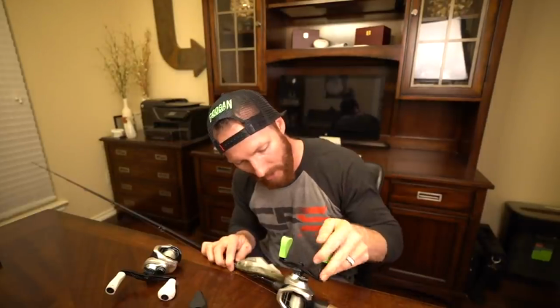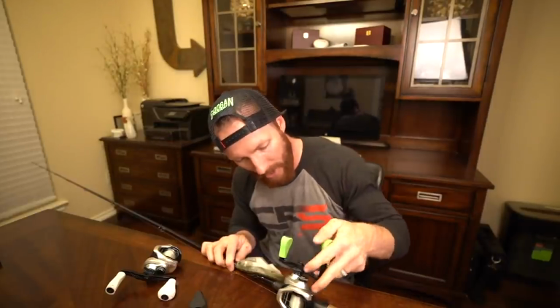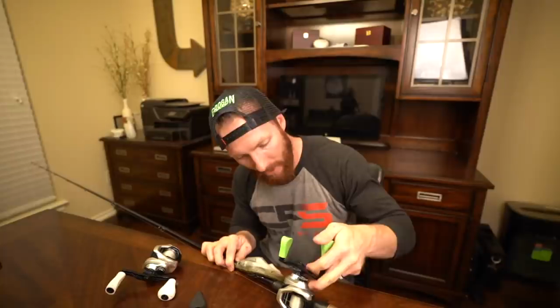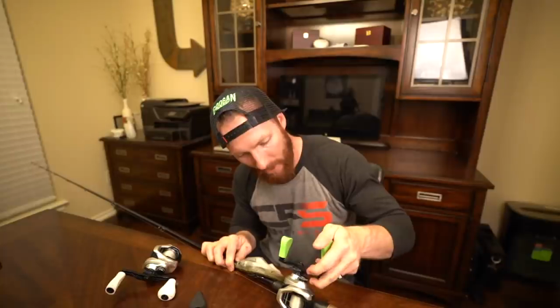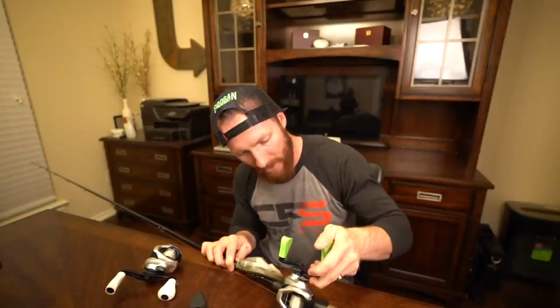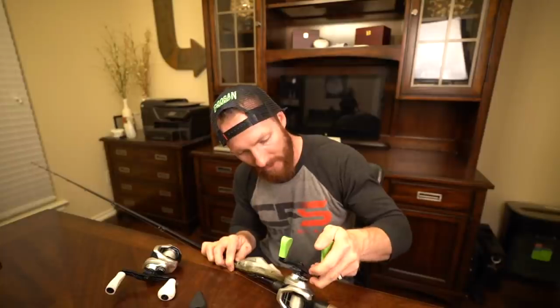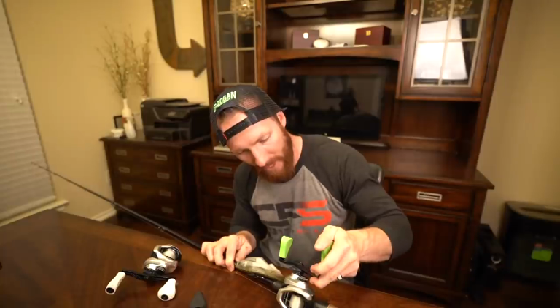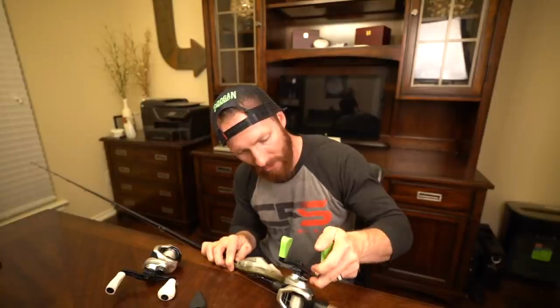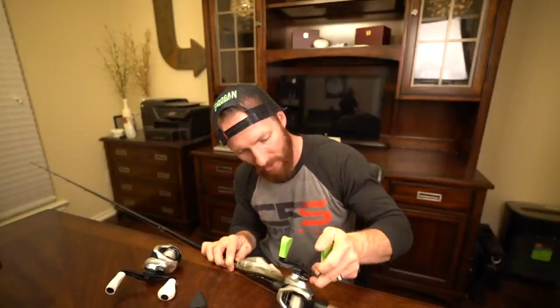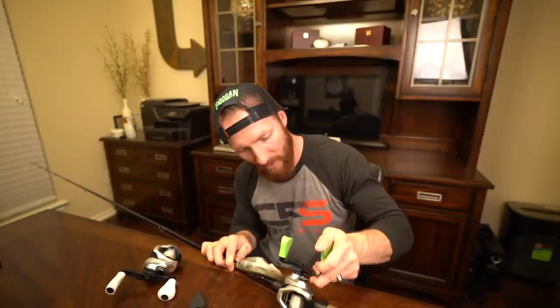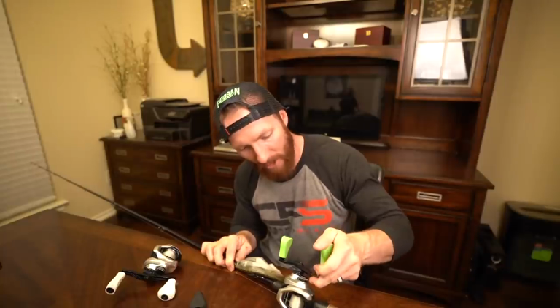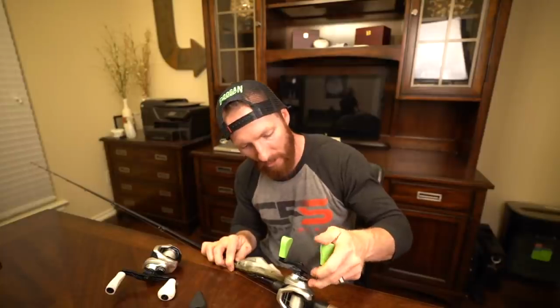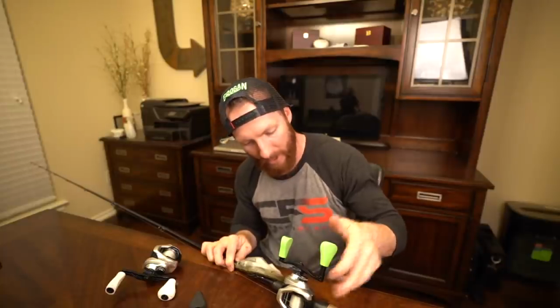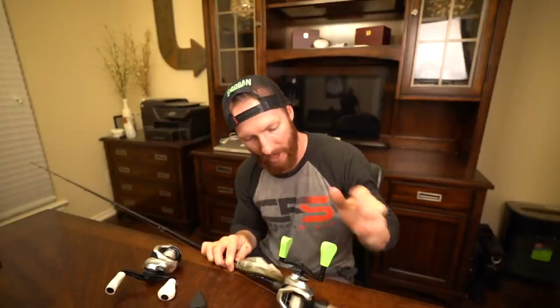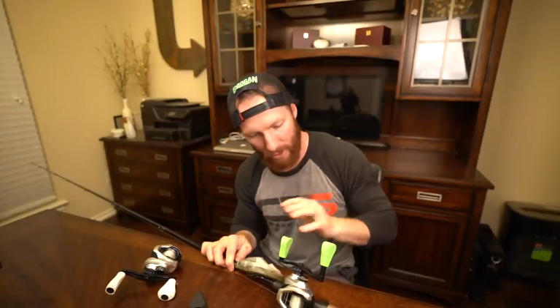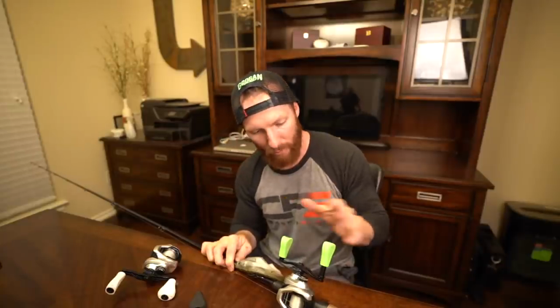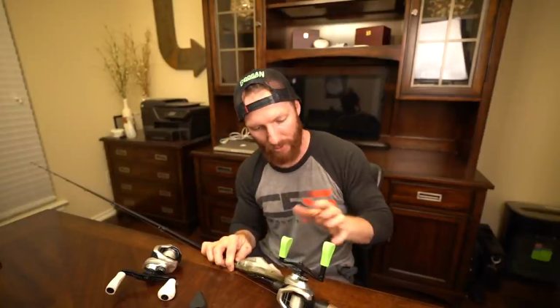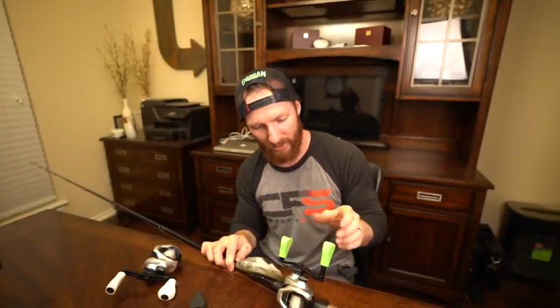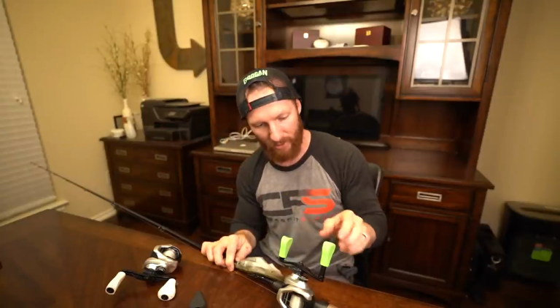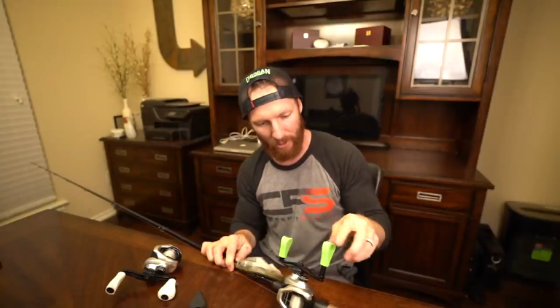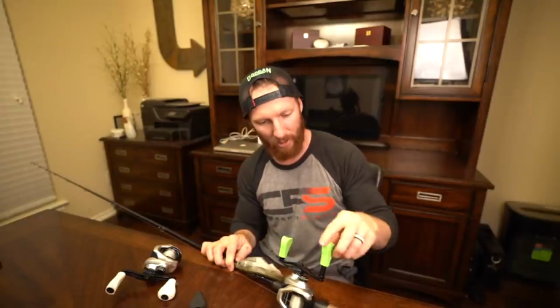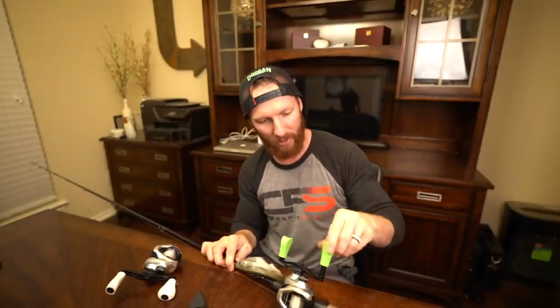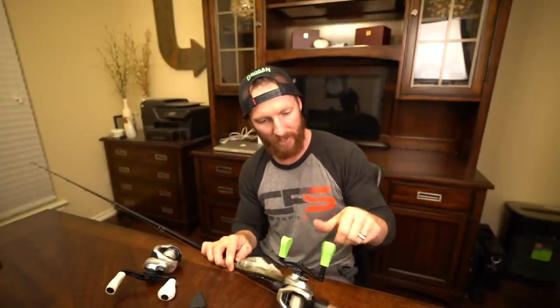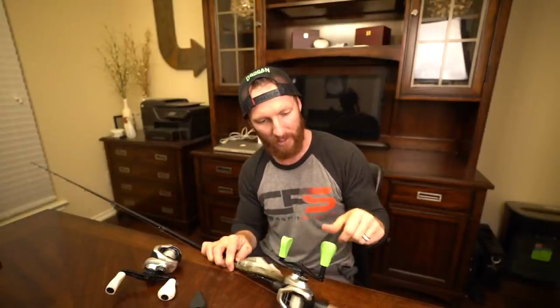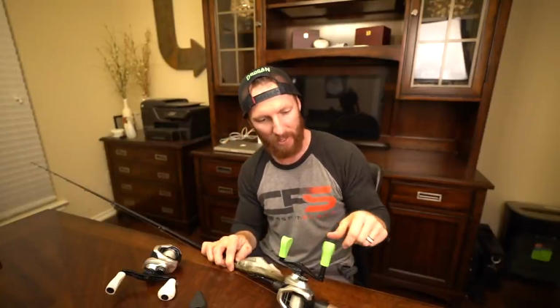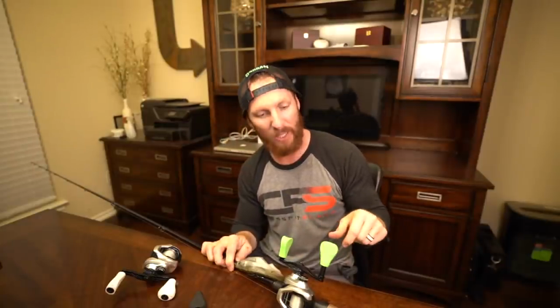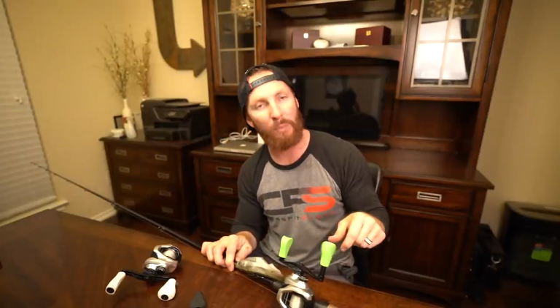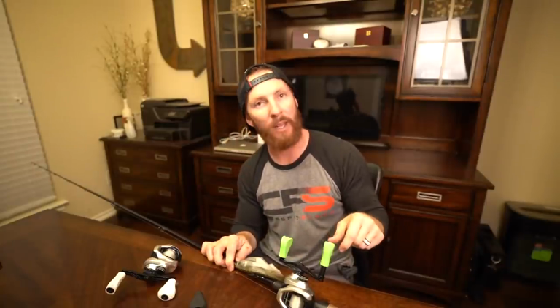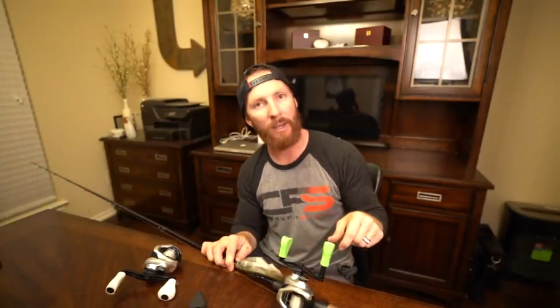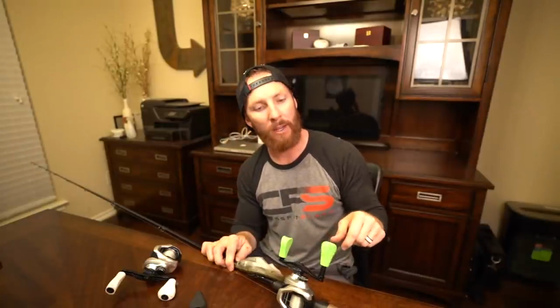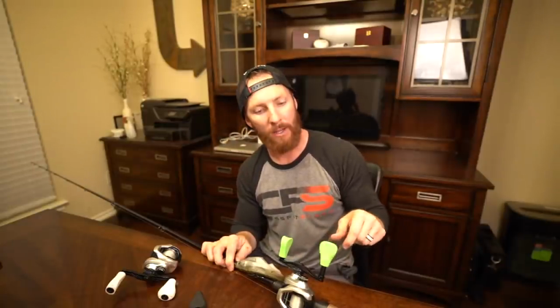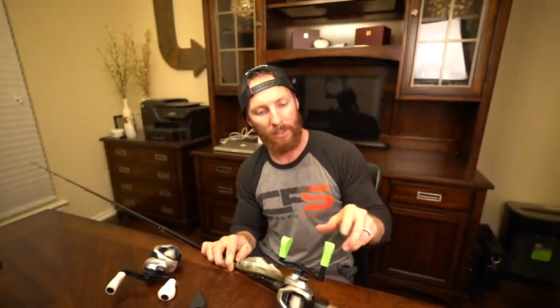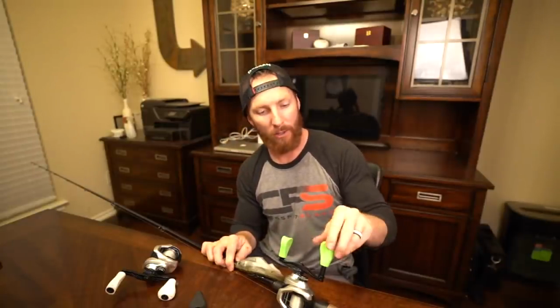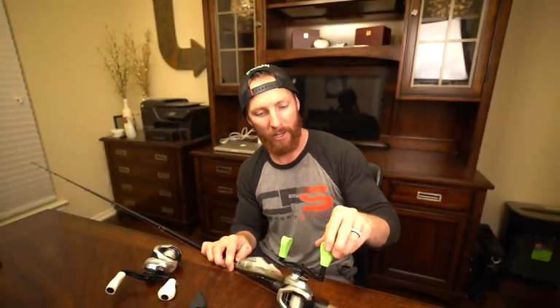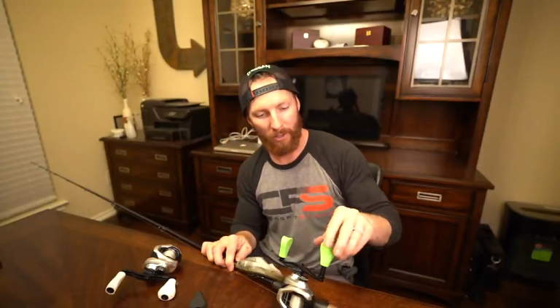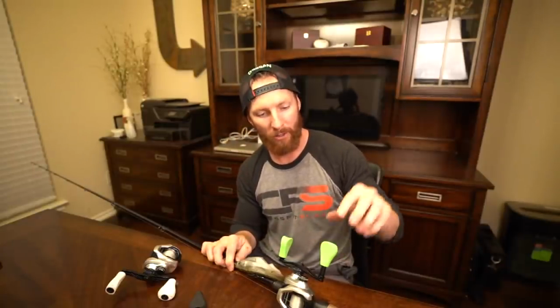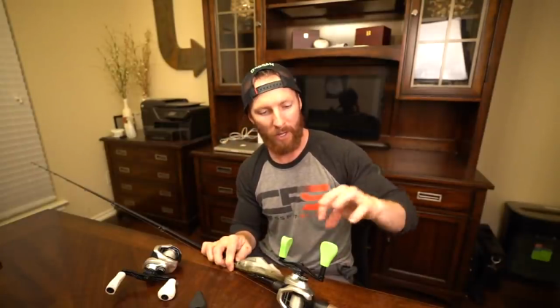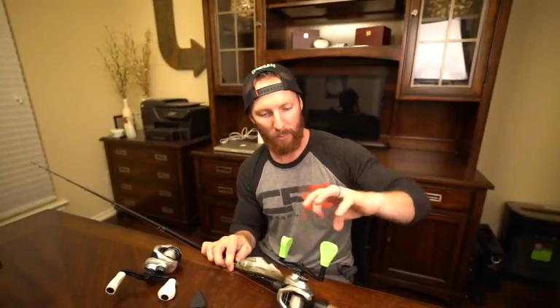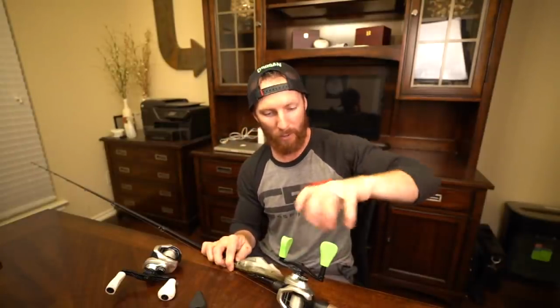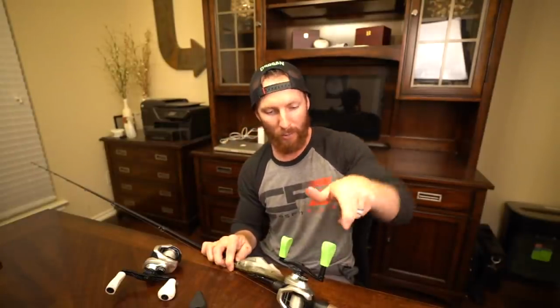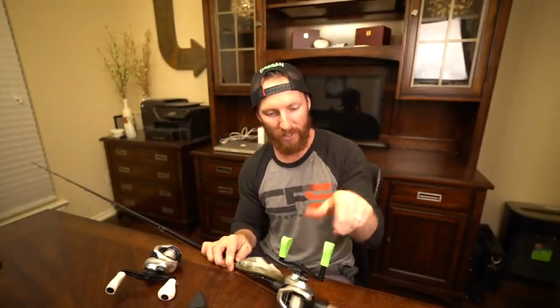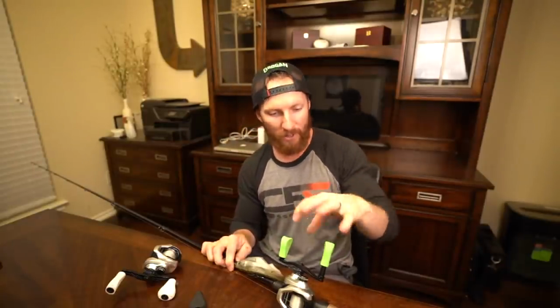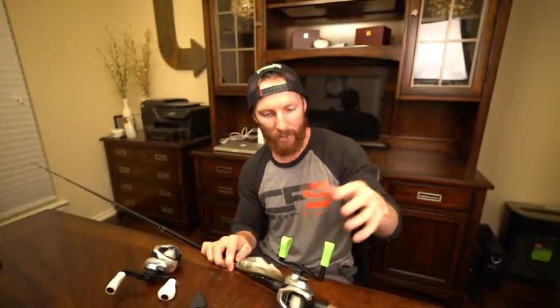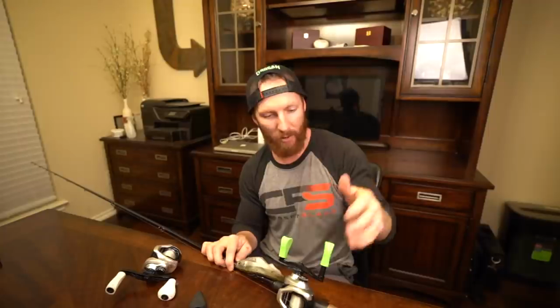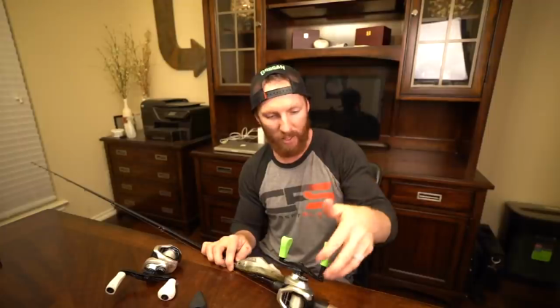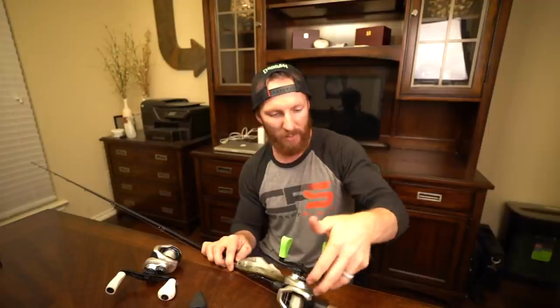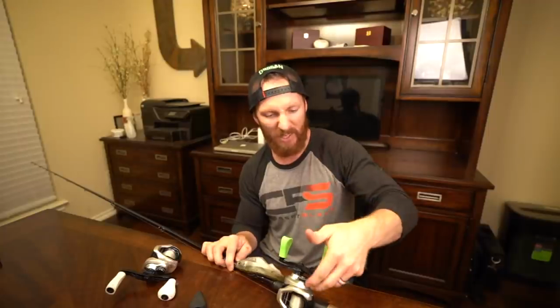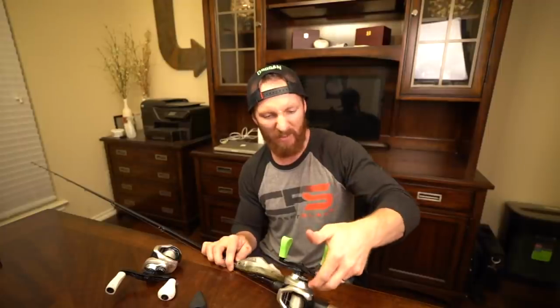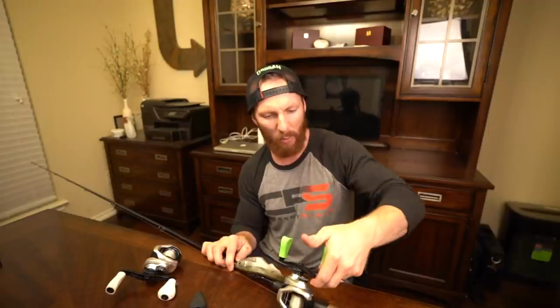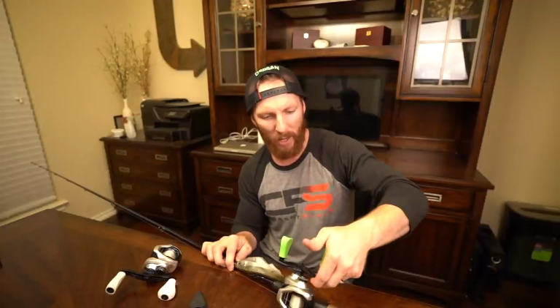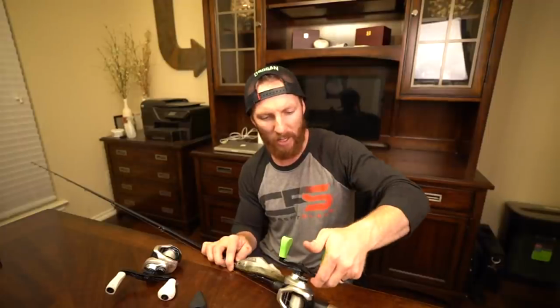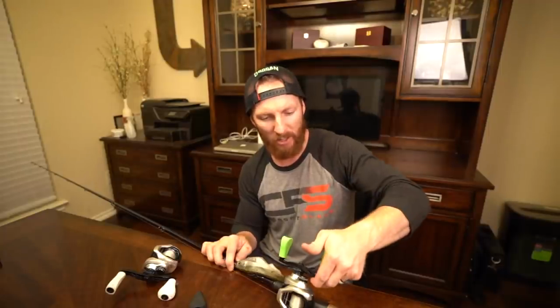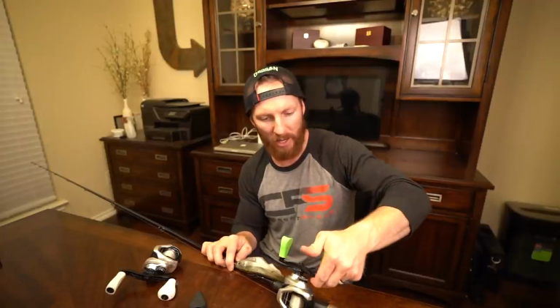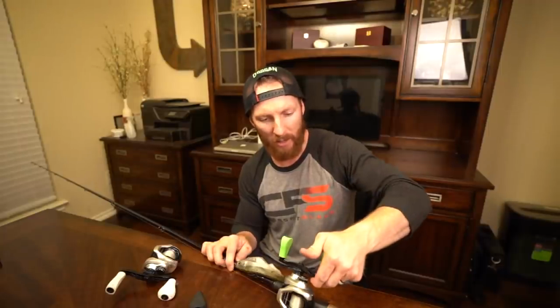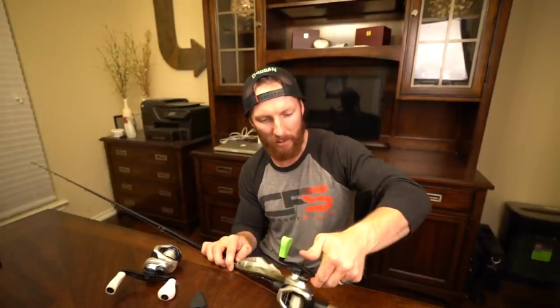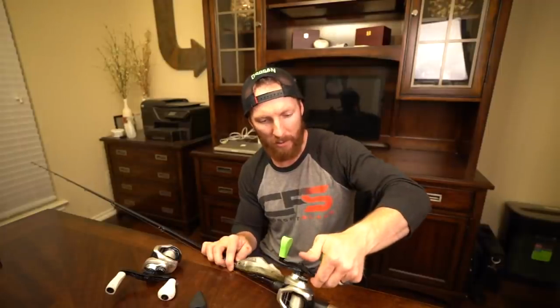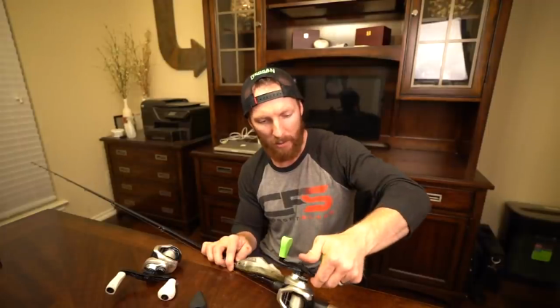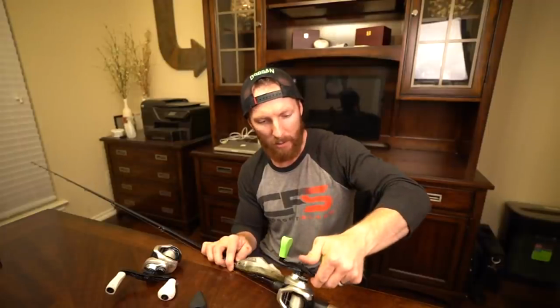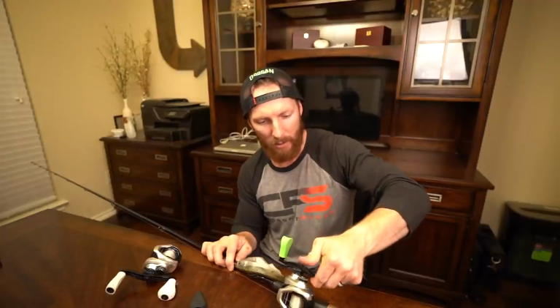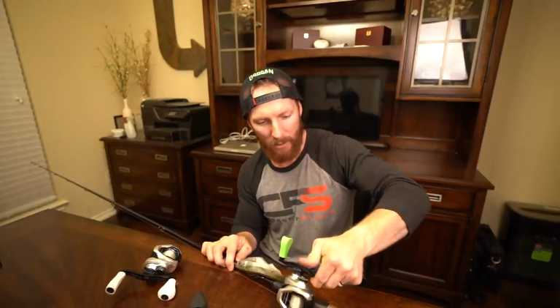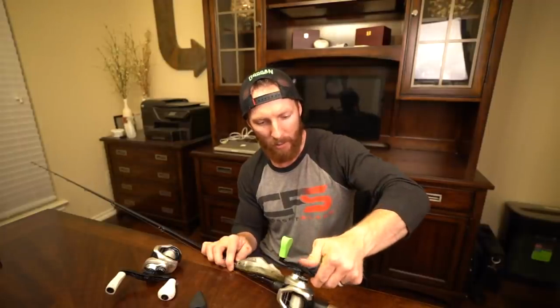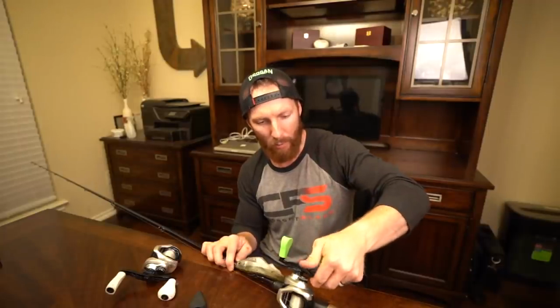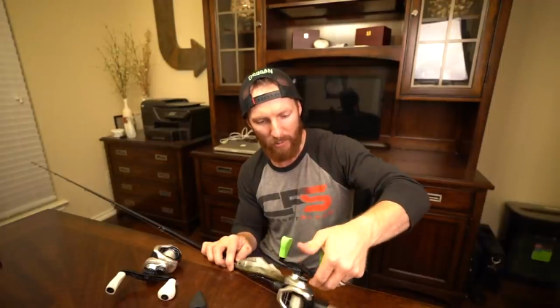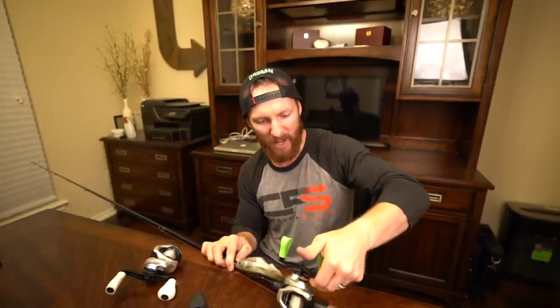It doesn't actually matter how you put these on there because they spin. You're not supposed to put these on any specific way — they just rotate.